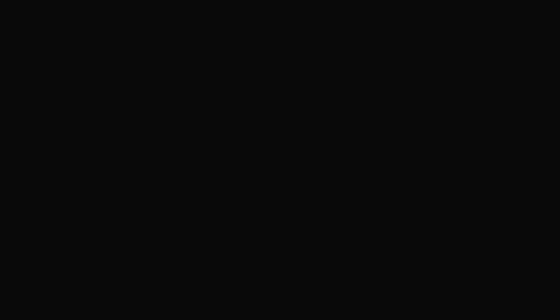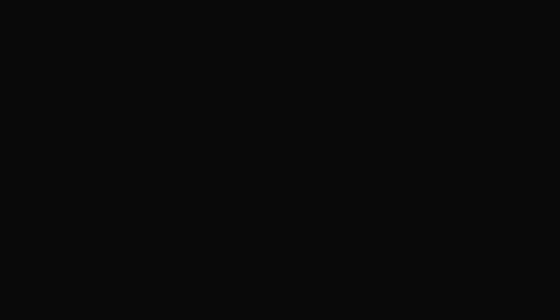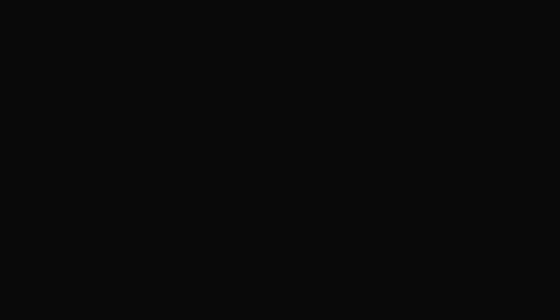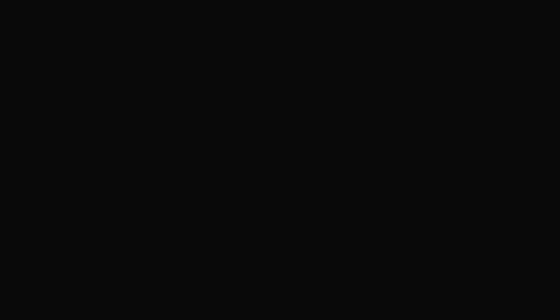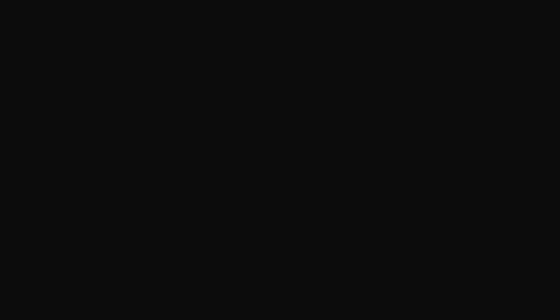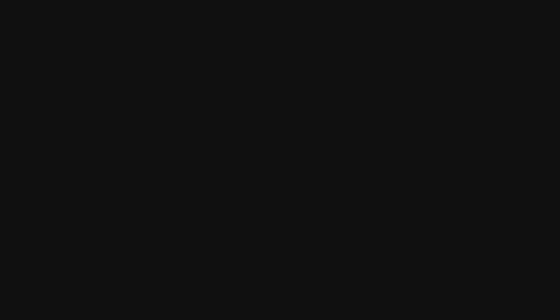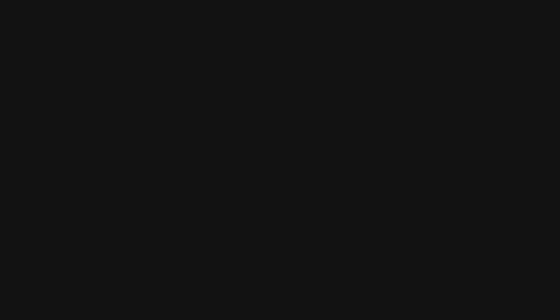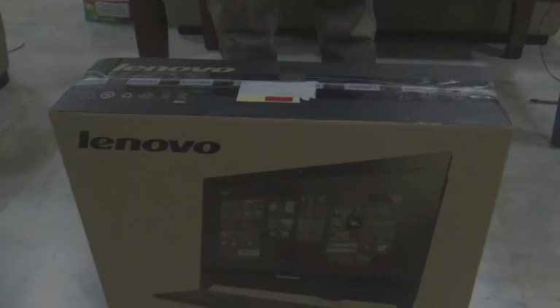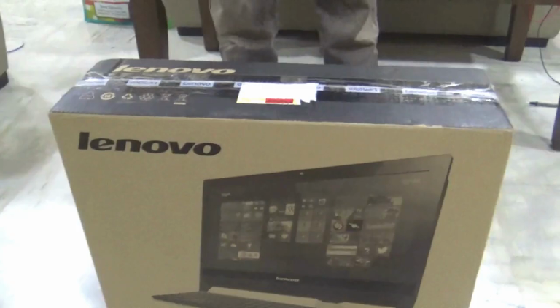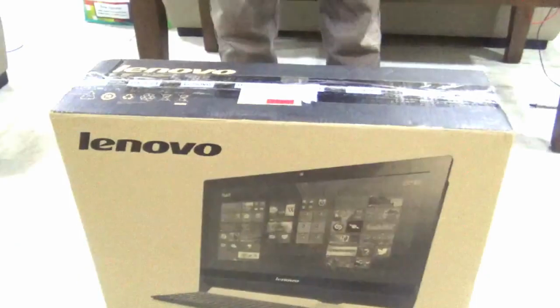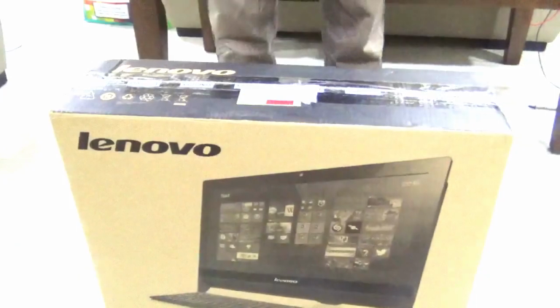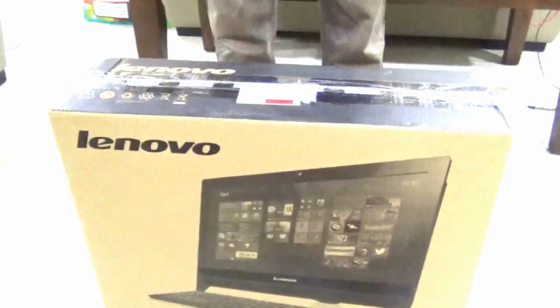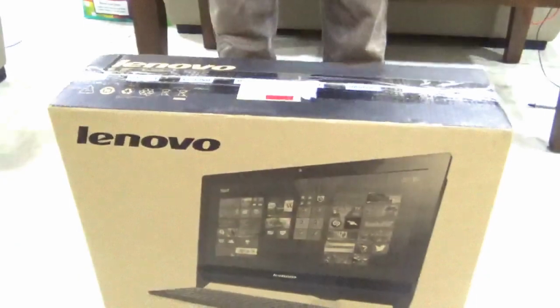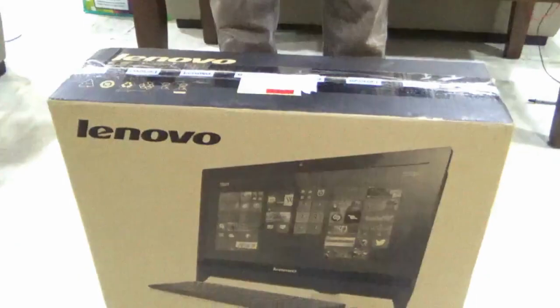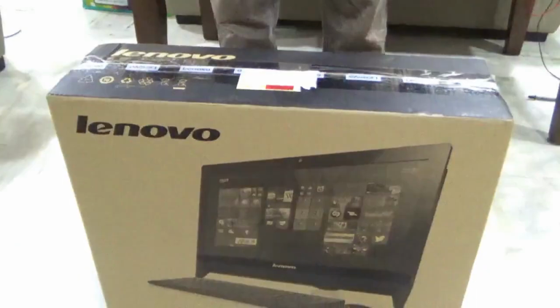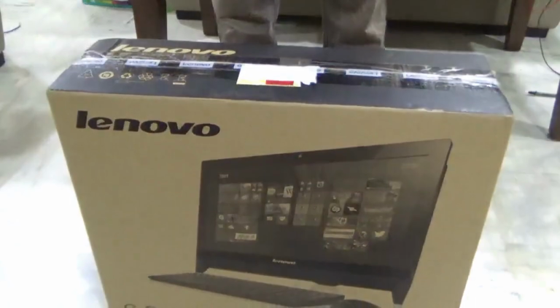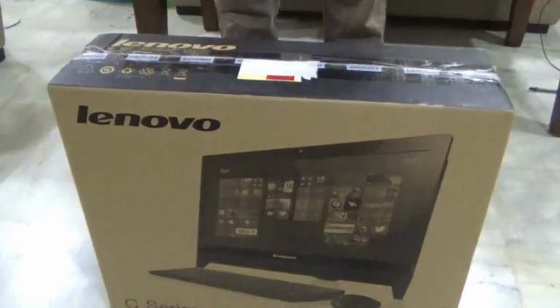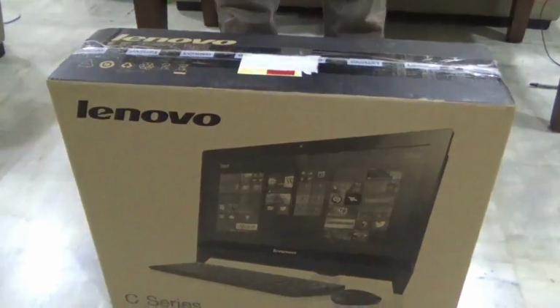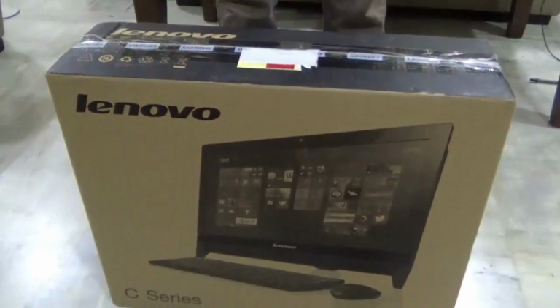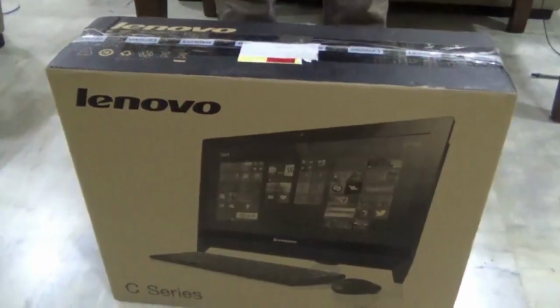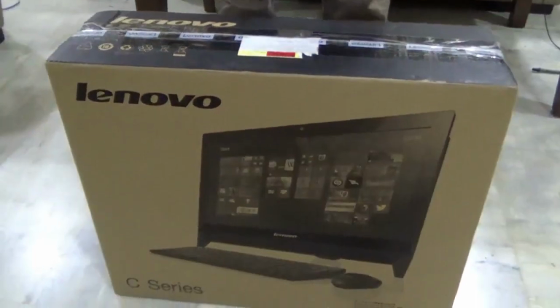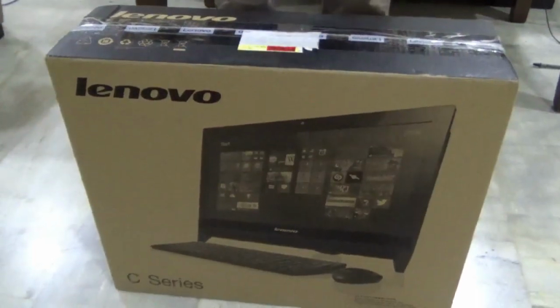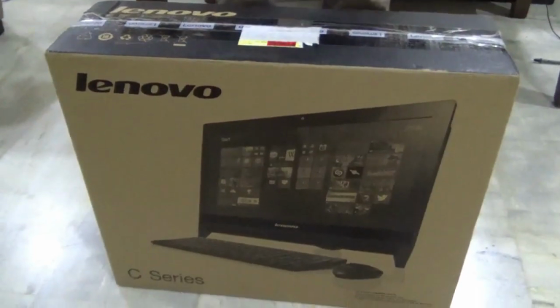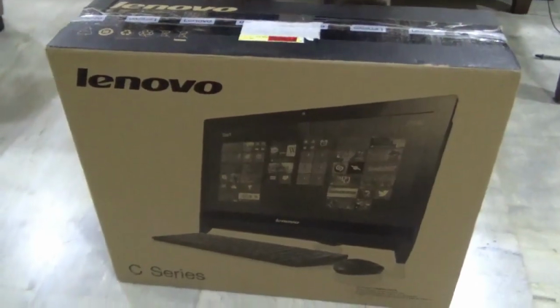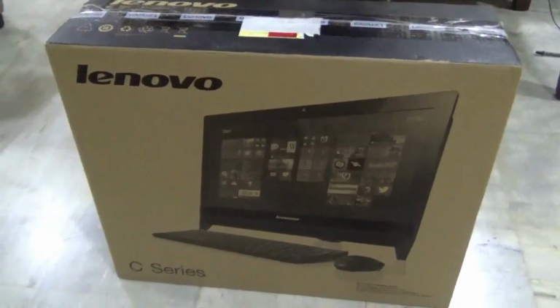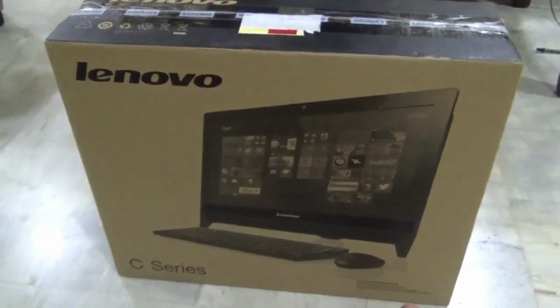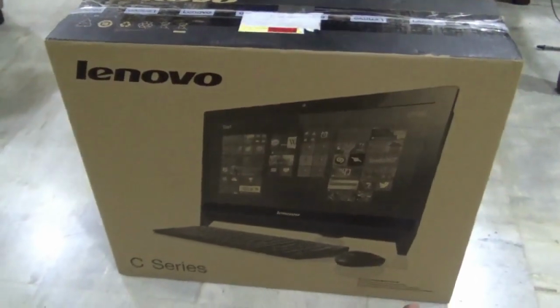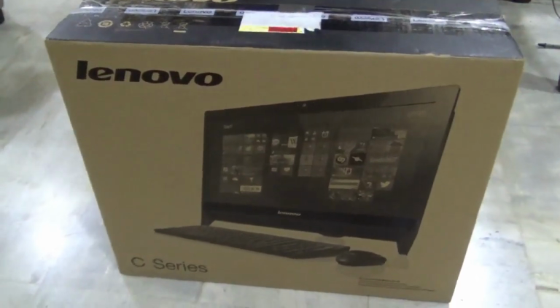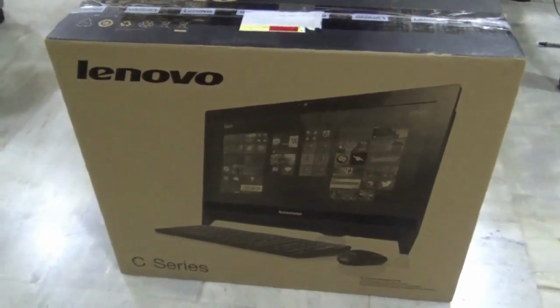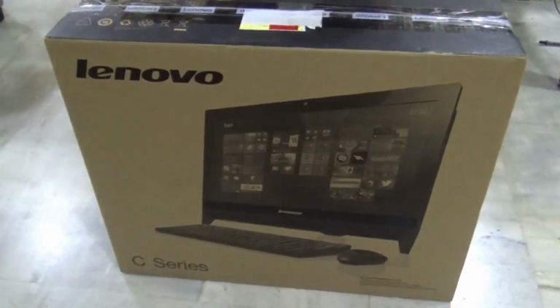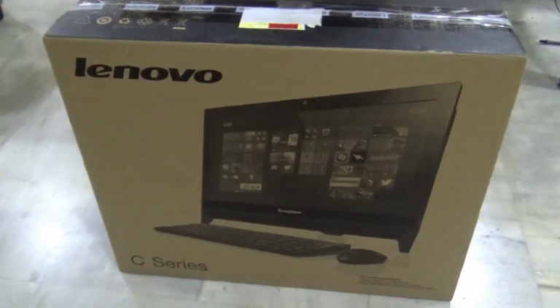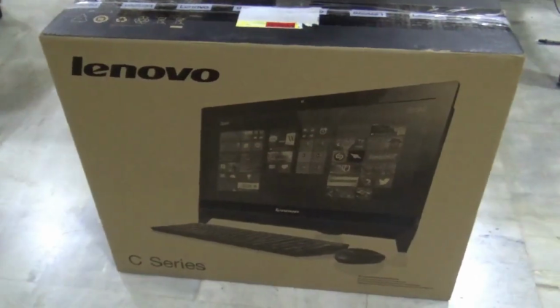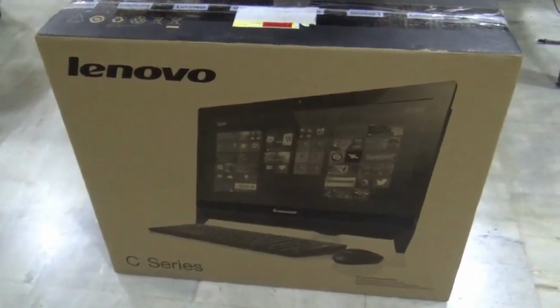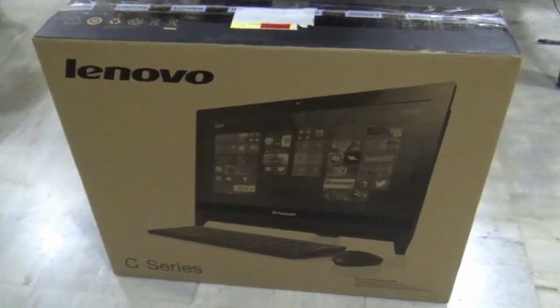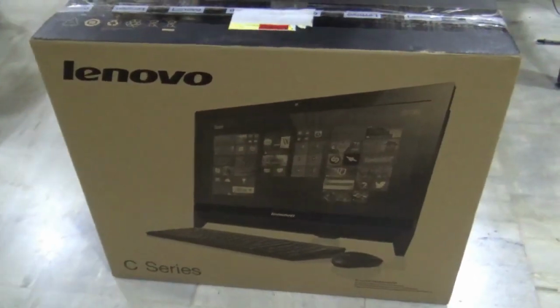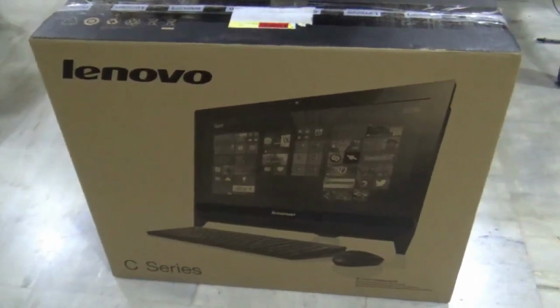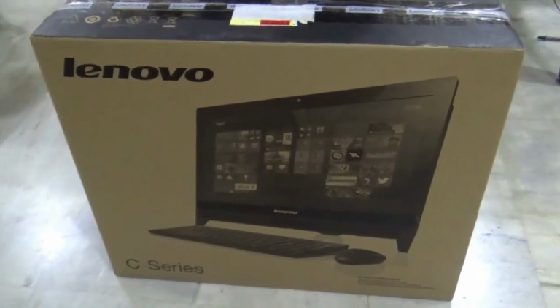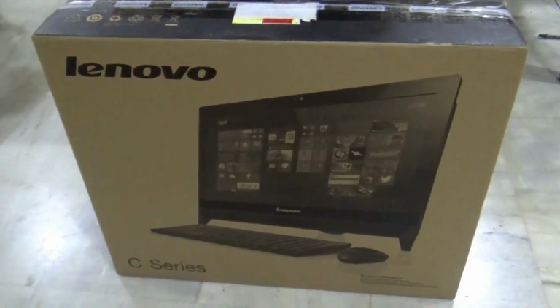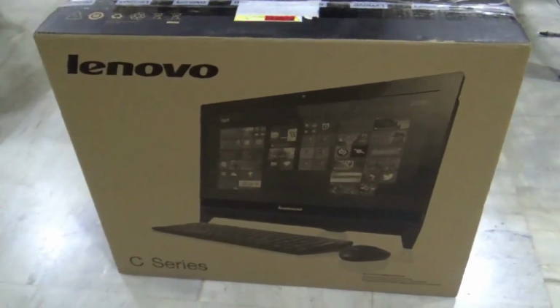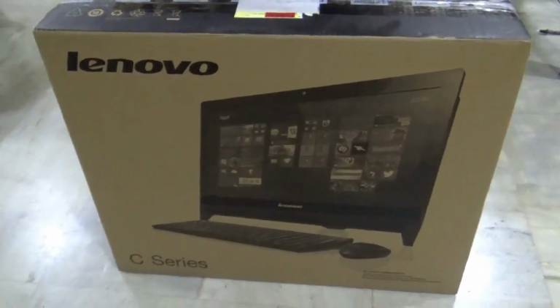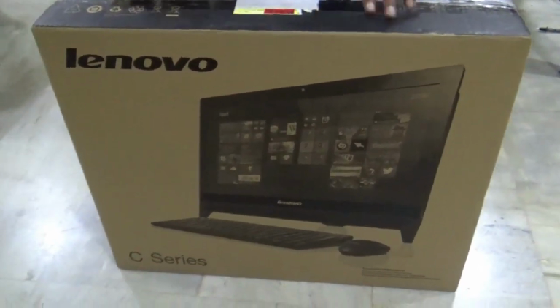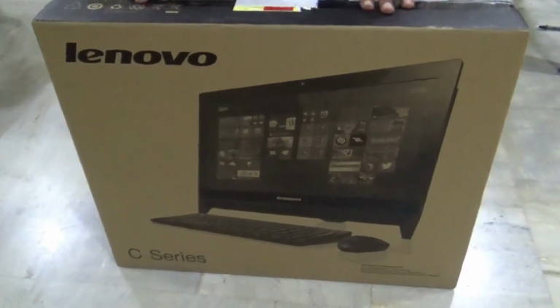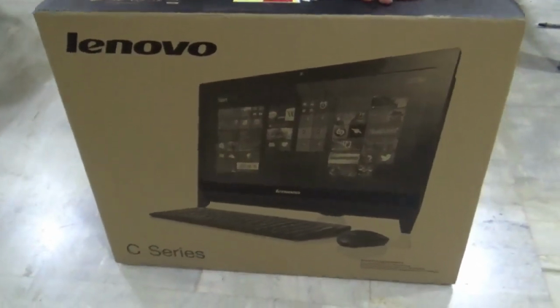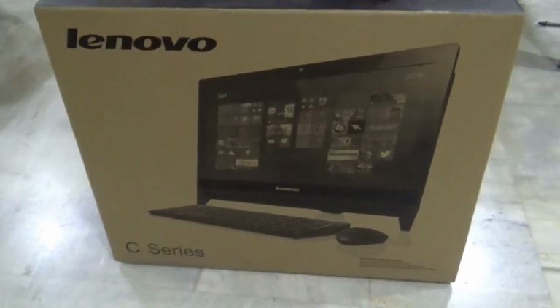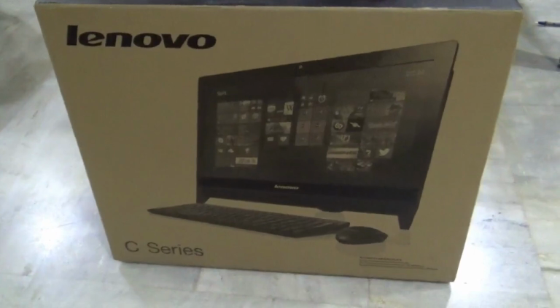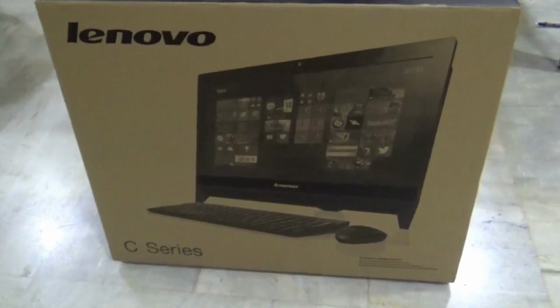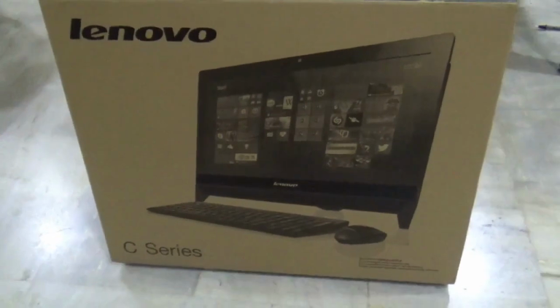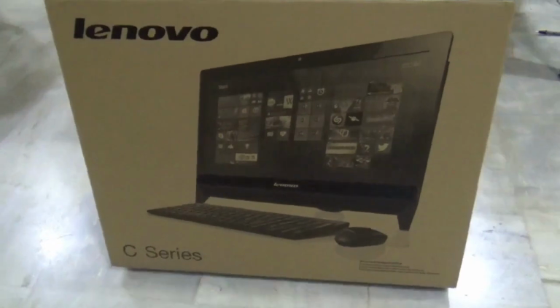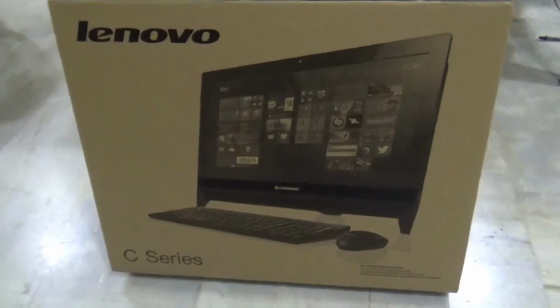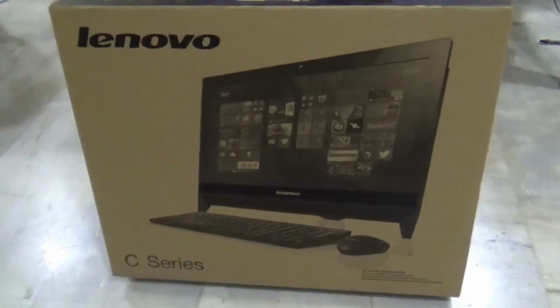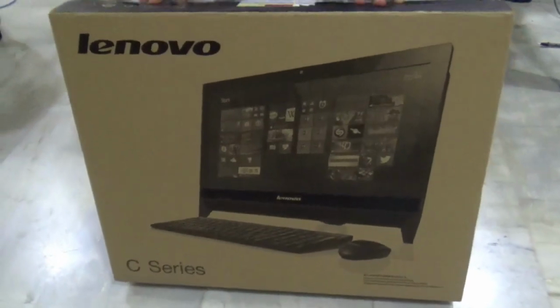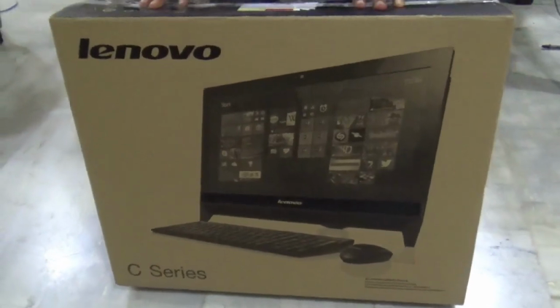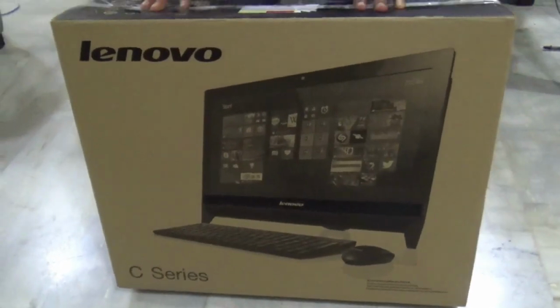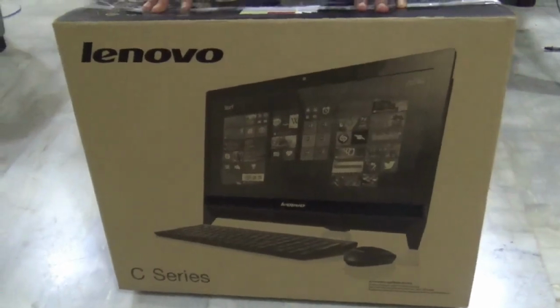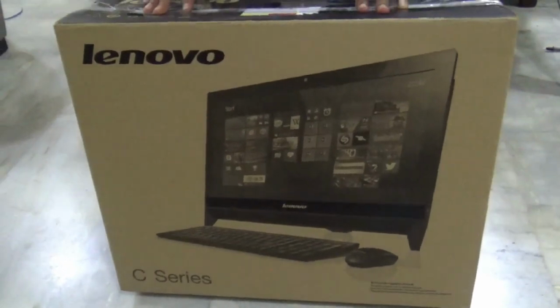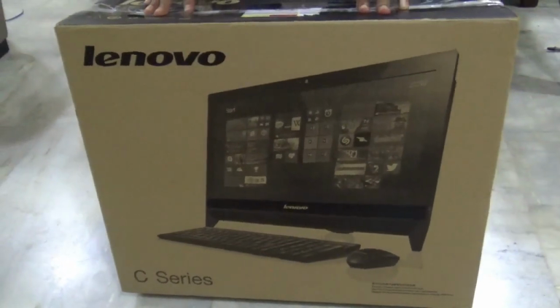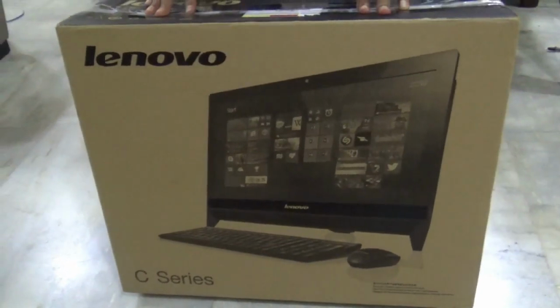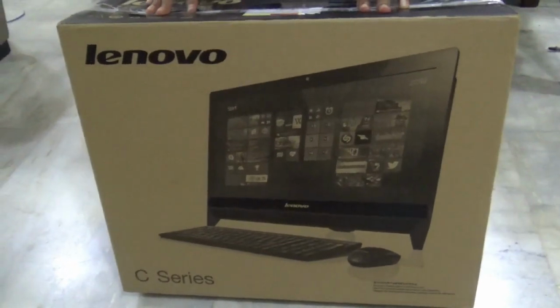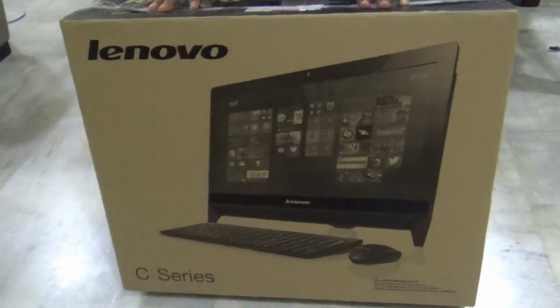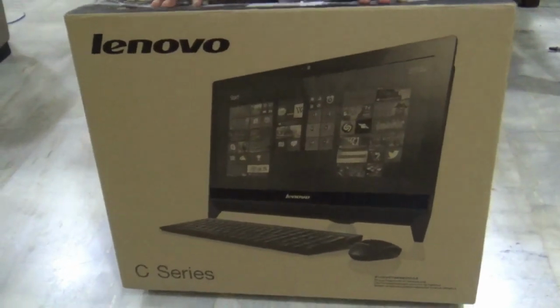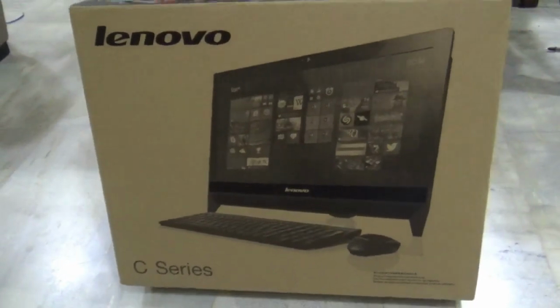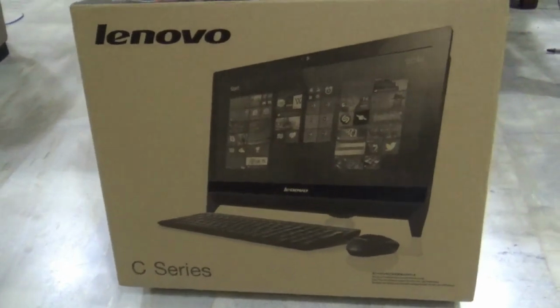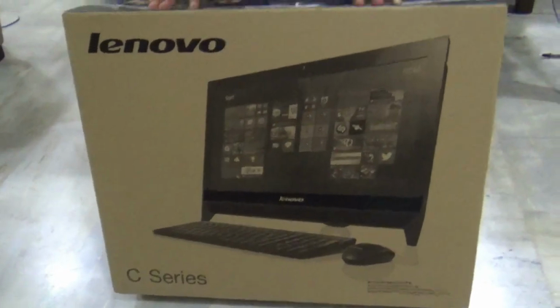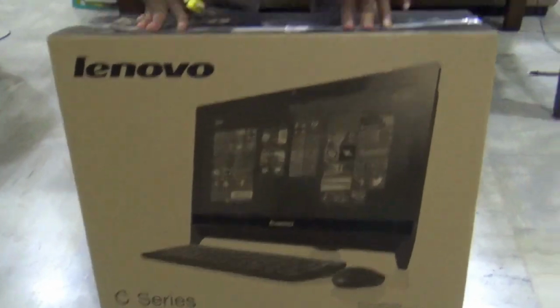Hello guys, today I am going to unbox a Lenovo C-Series all-in-one desktop.